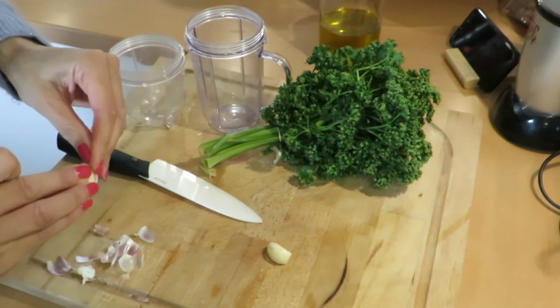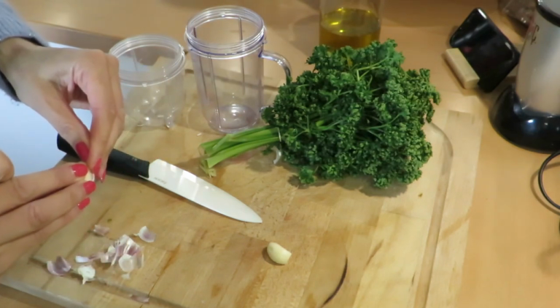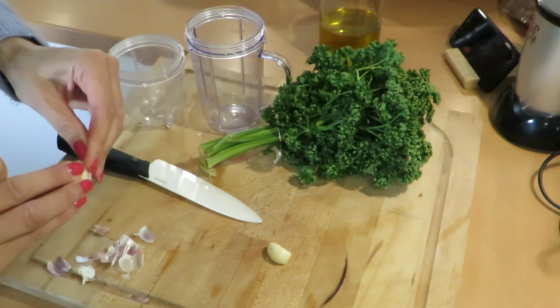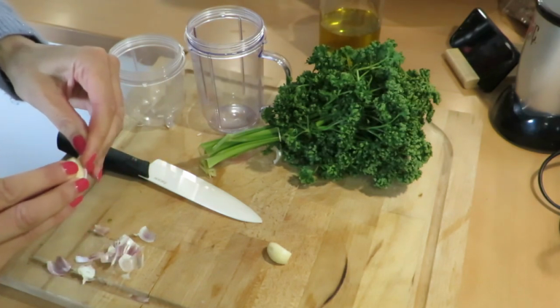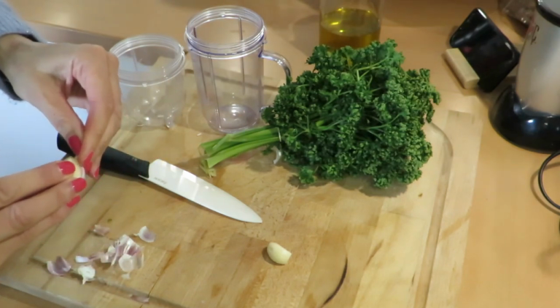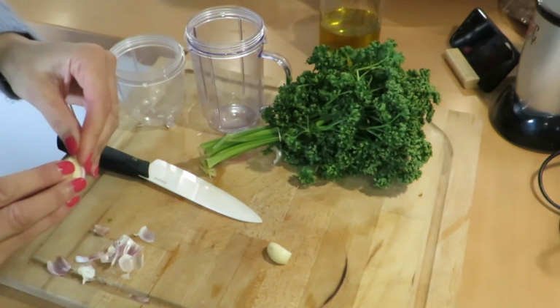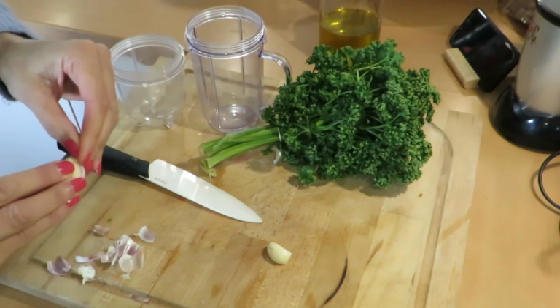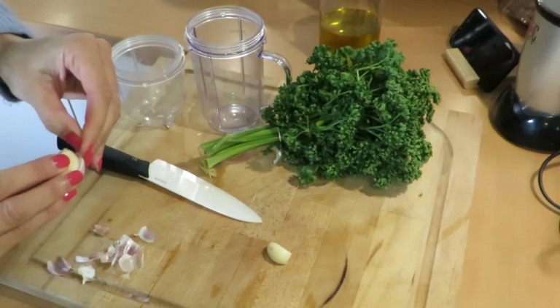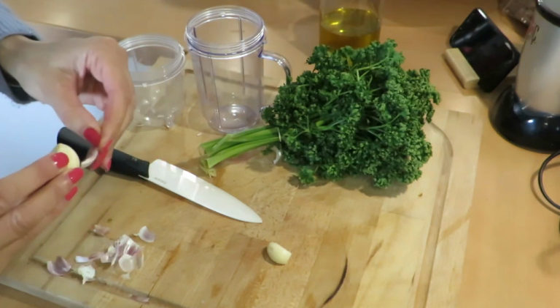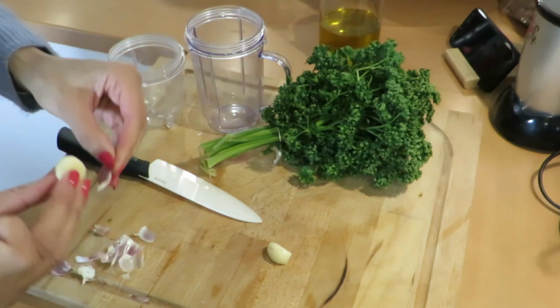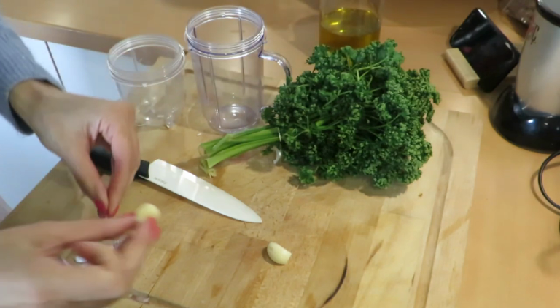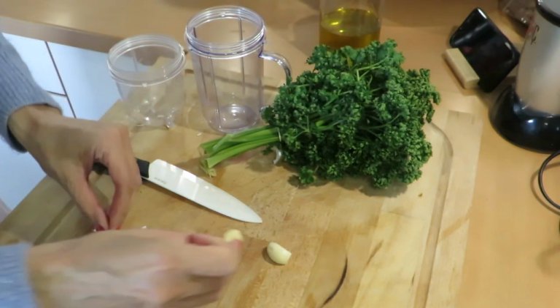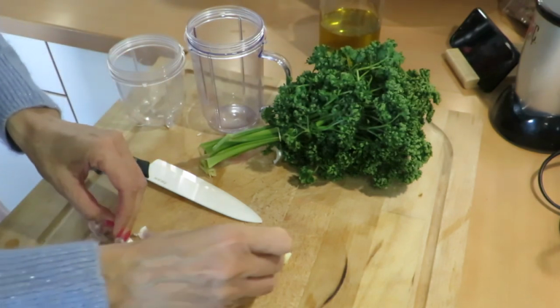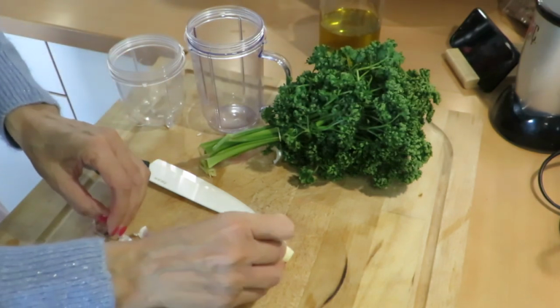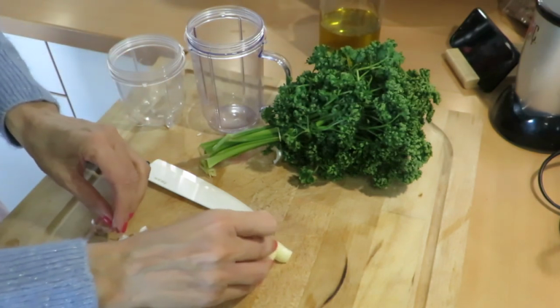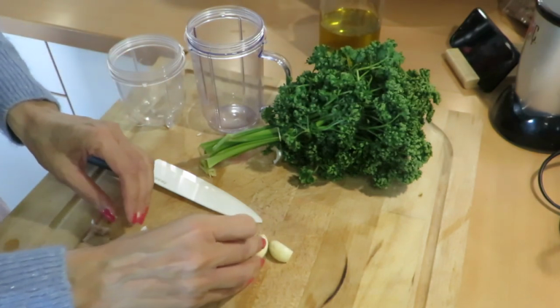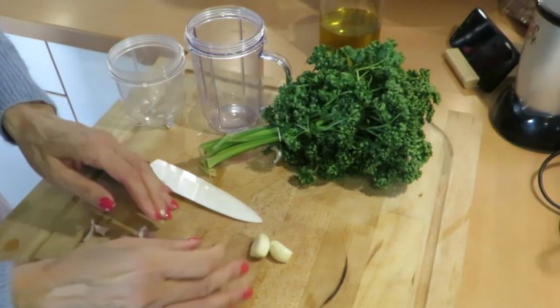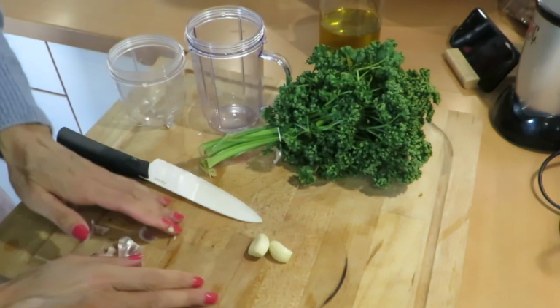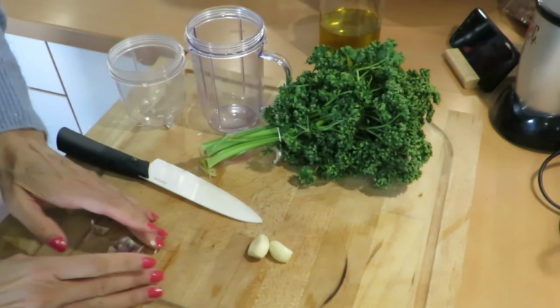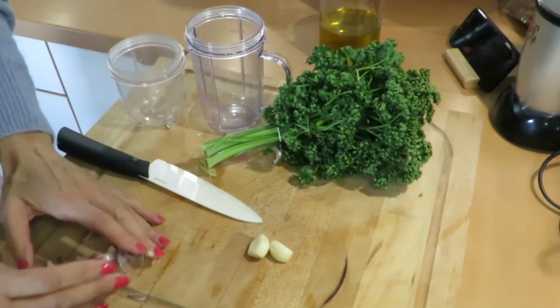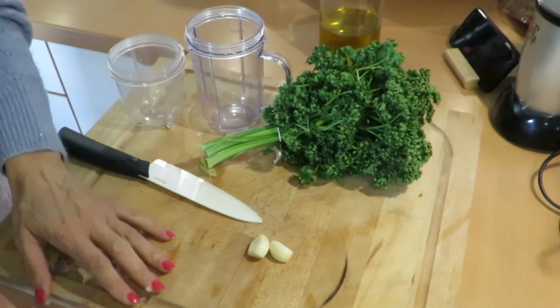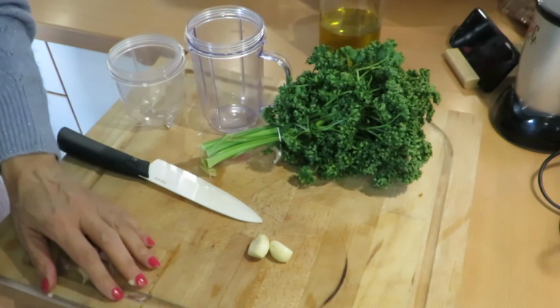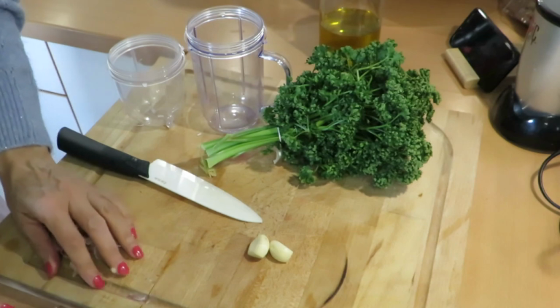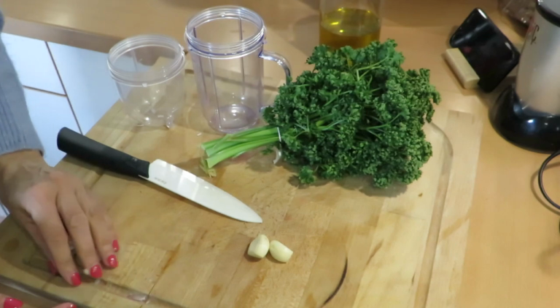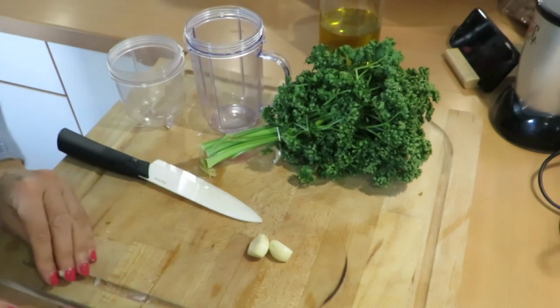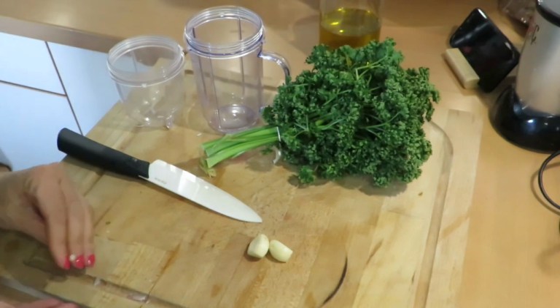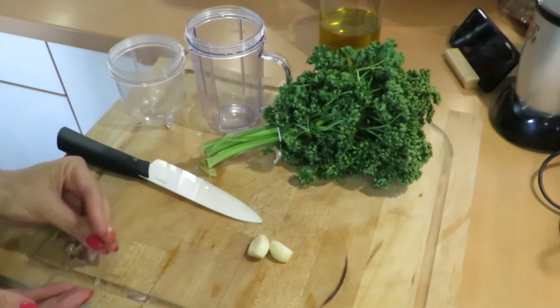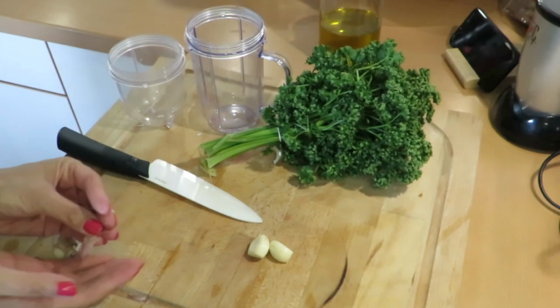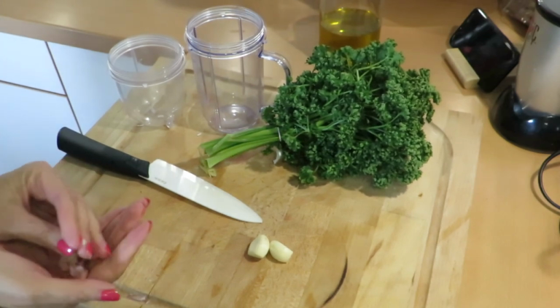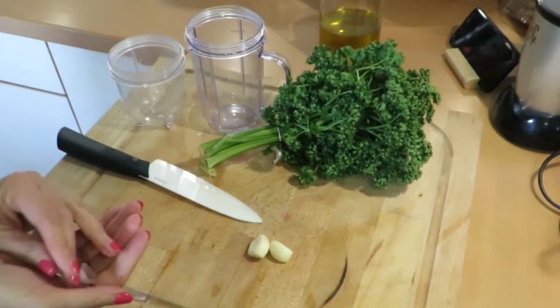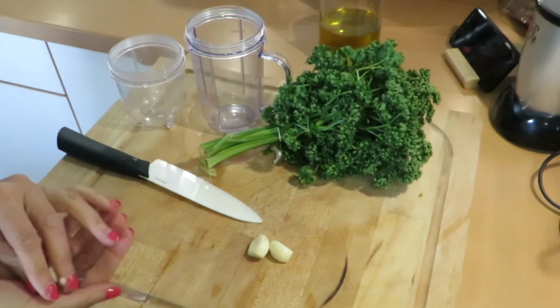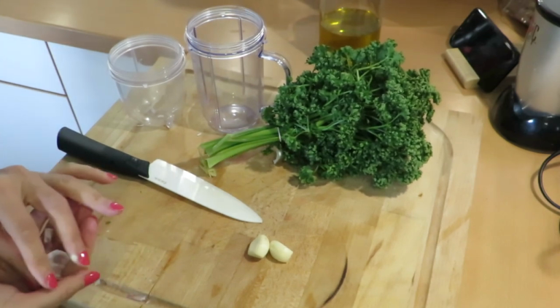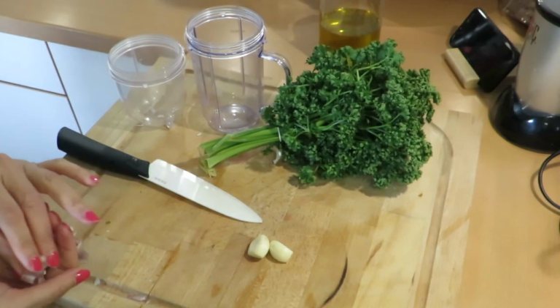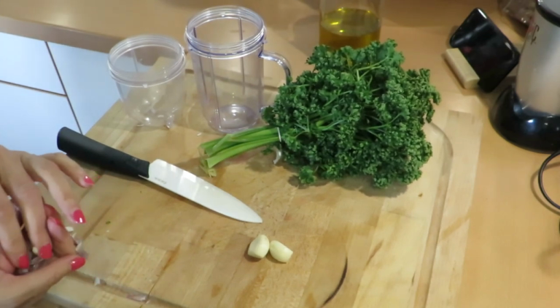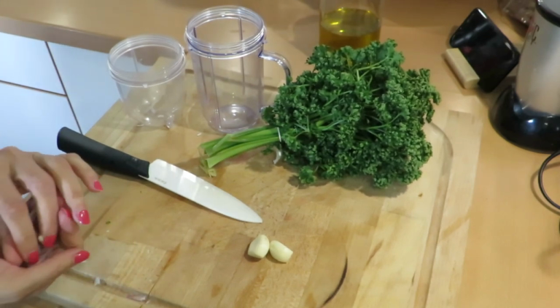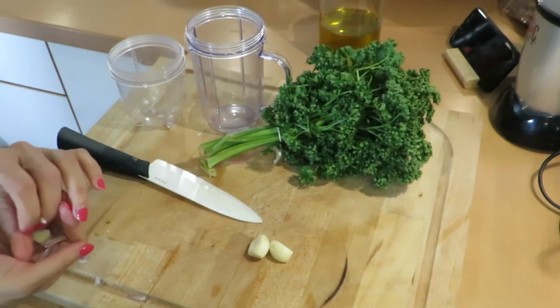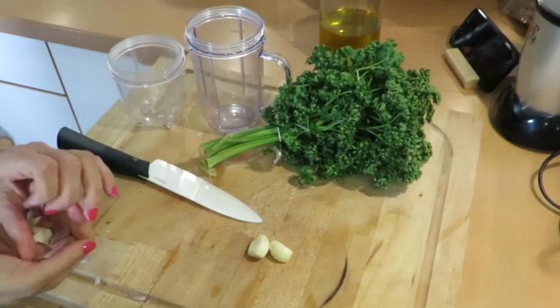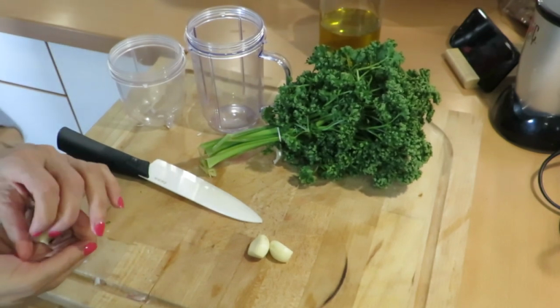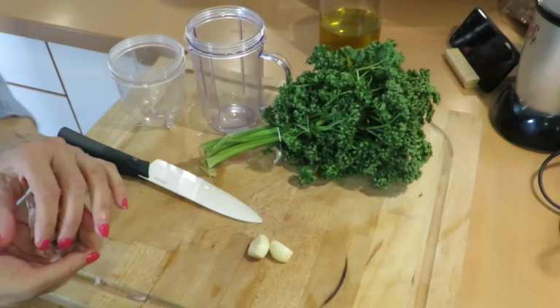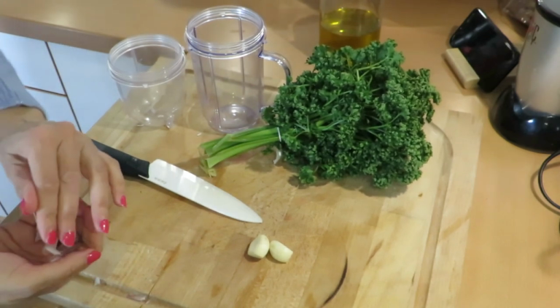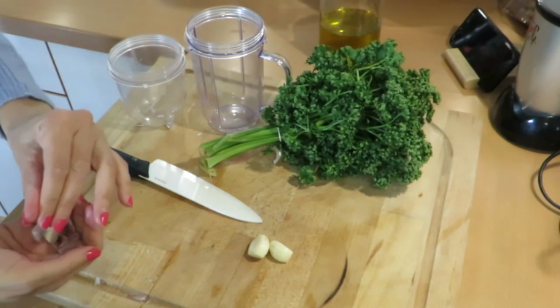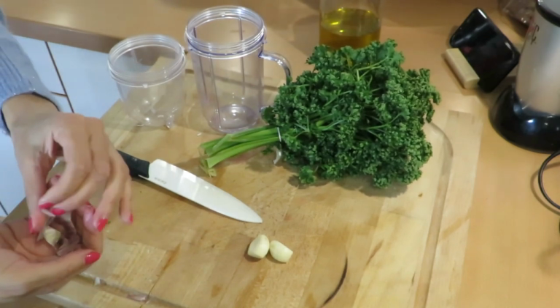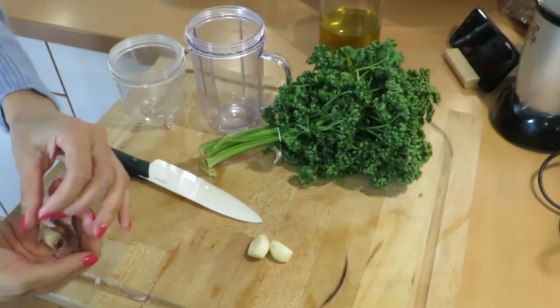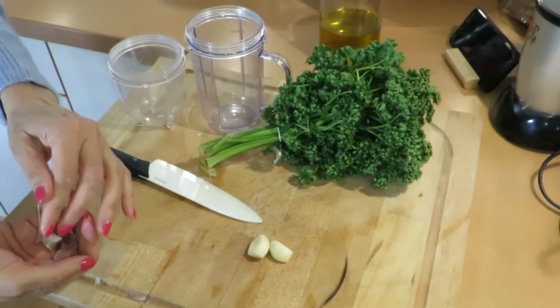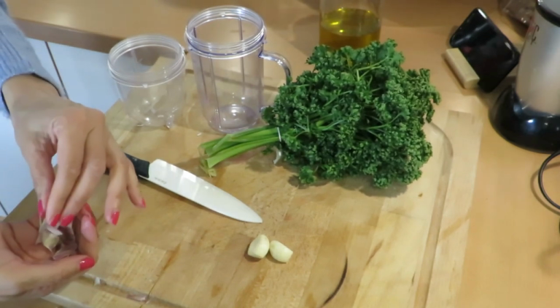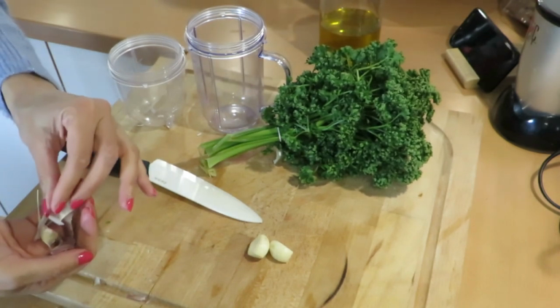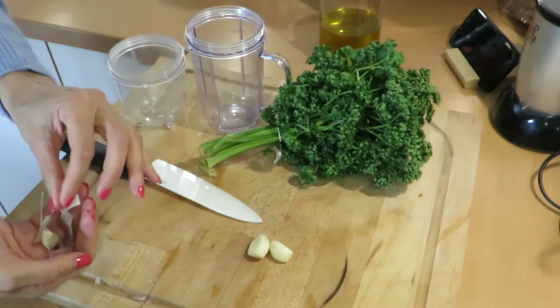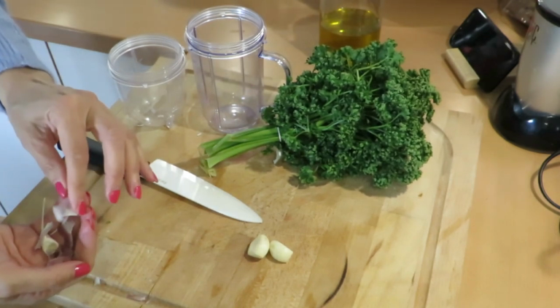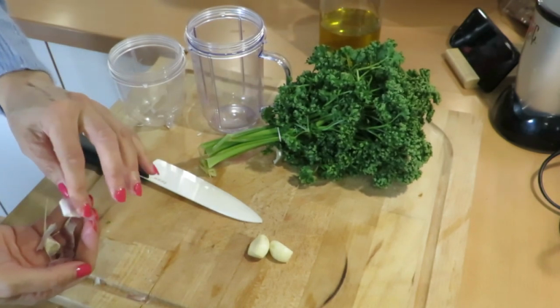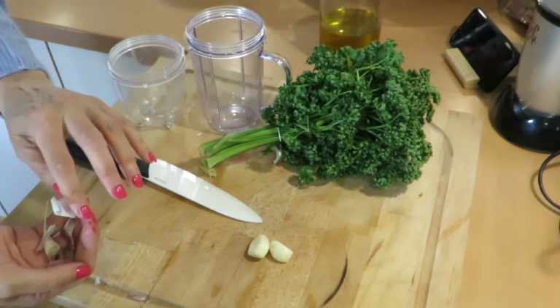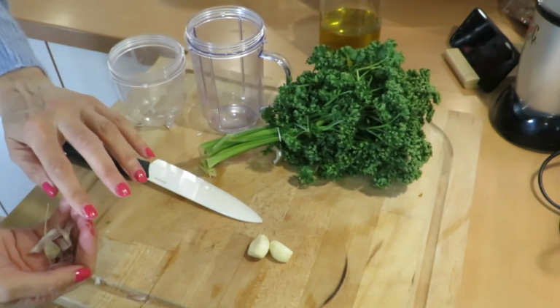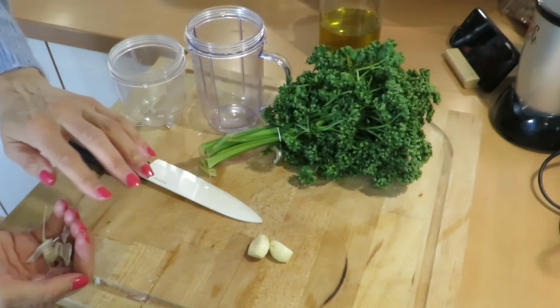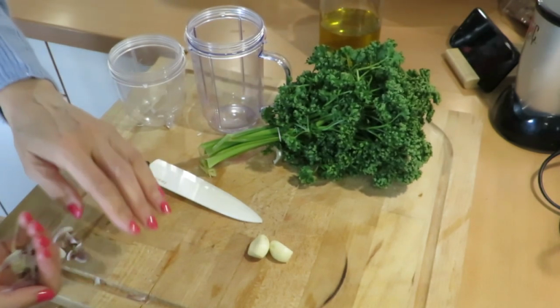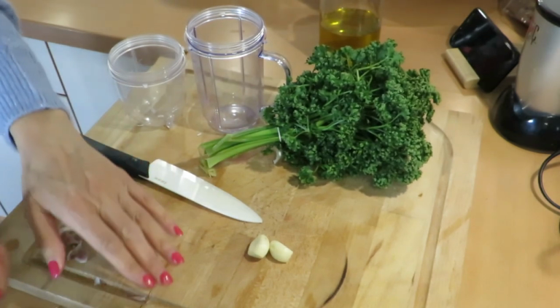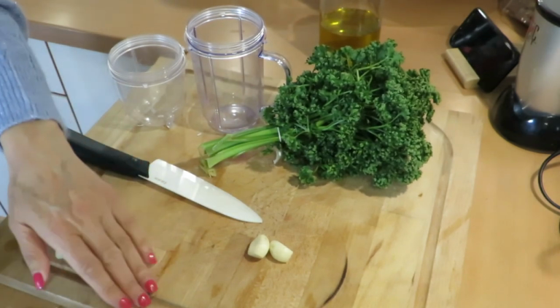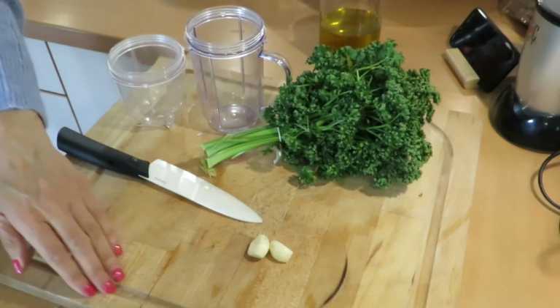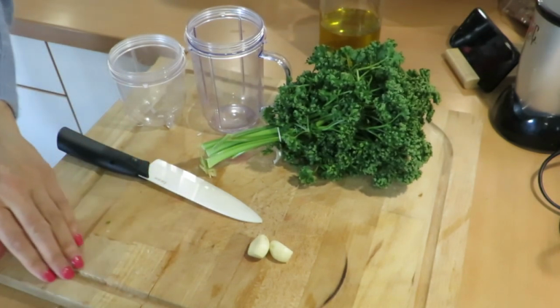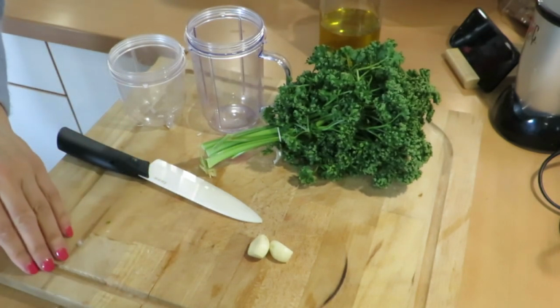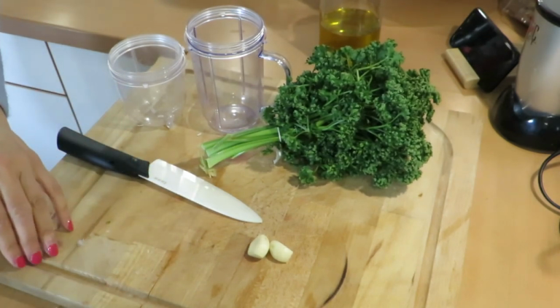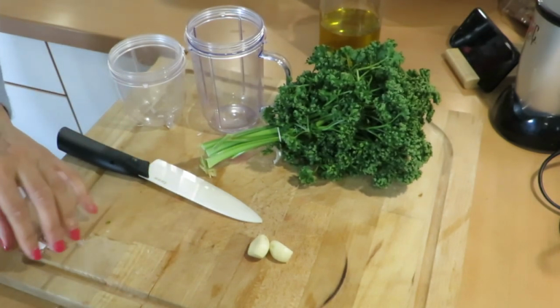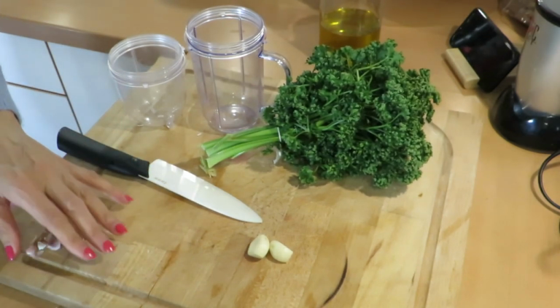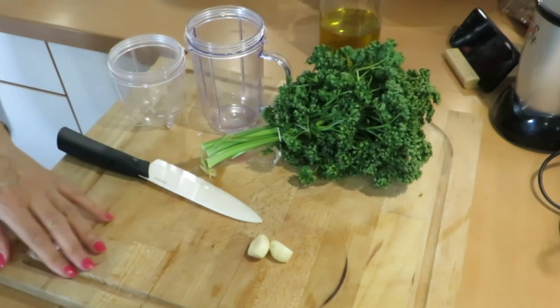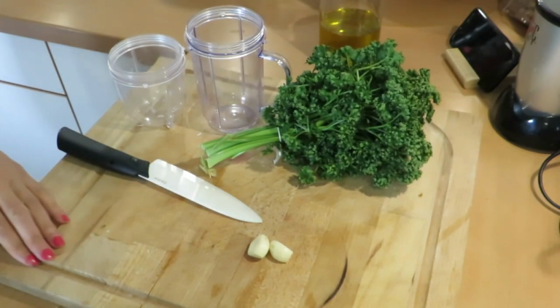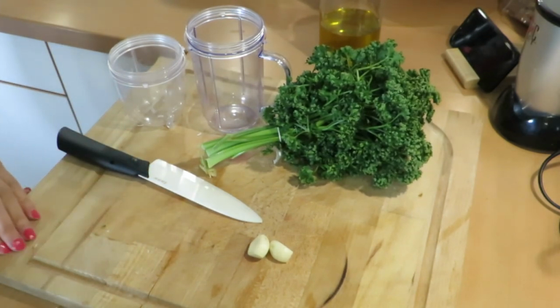Also, I'm allergic to nuts, so no nuts for me and no nuts in this video. But obviously if you're not allergic, go ahead and add pine nuts to the pesto if you want.